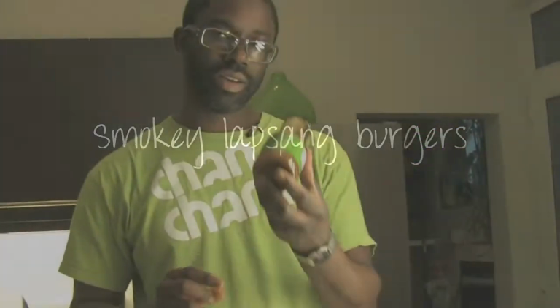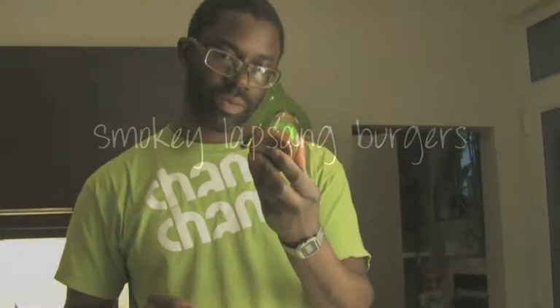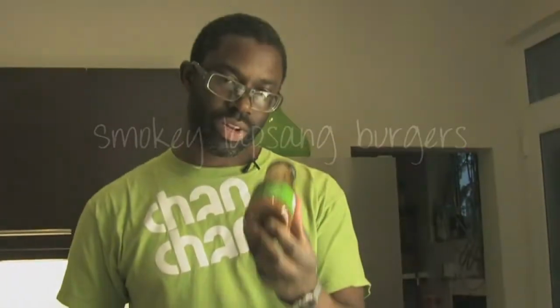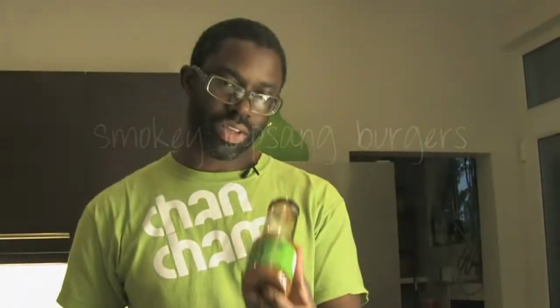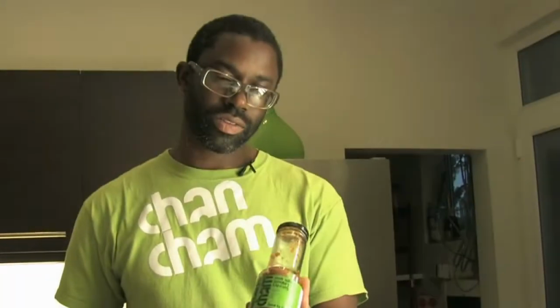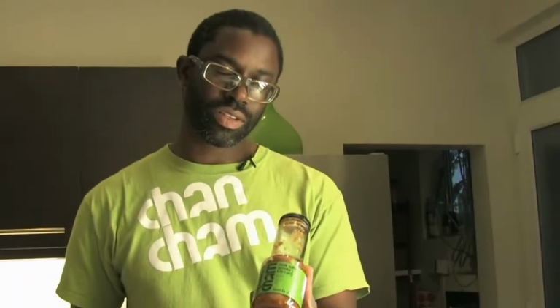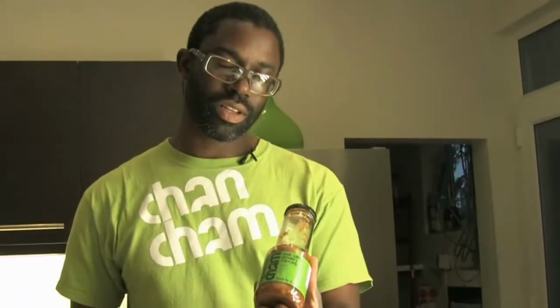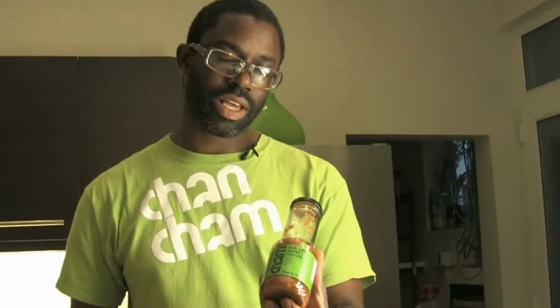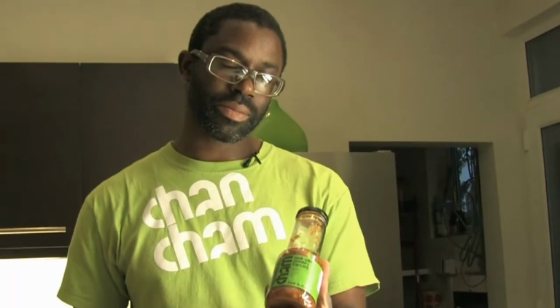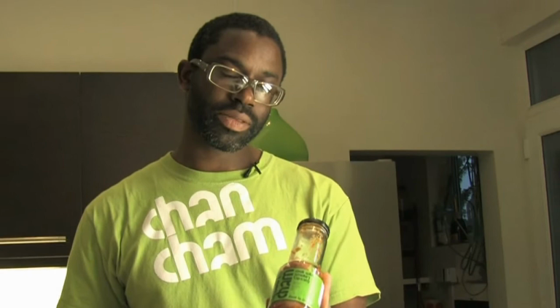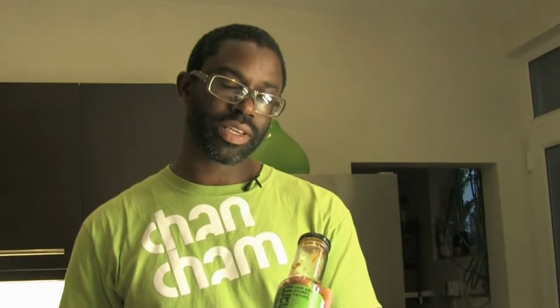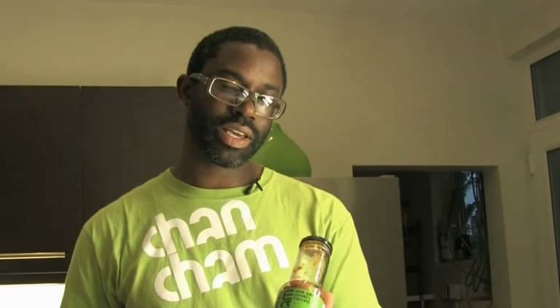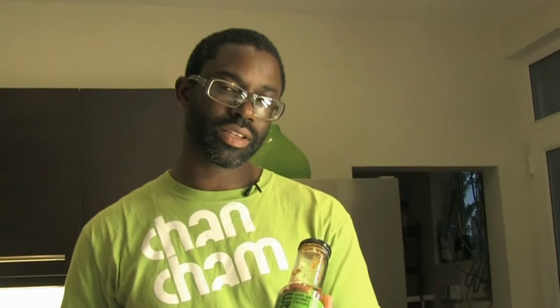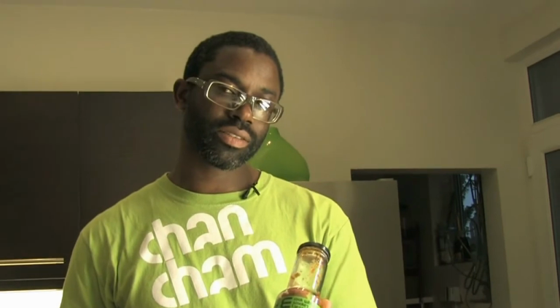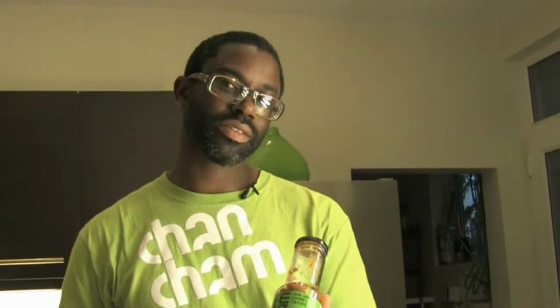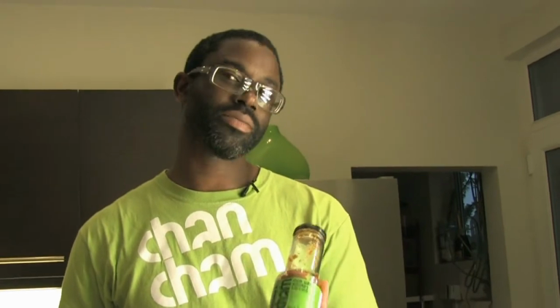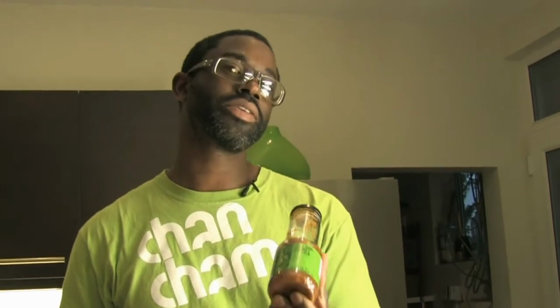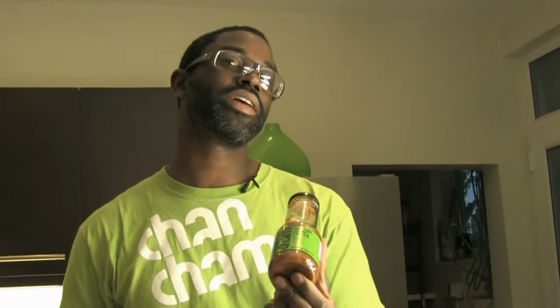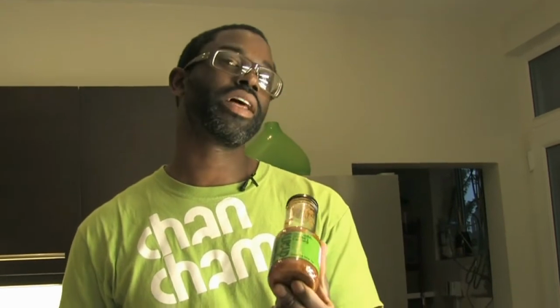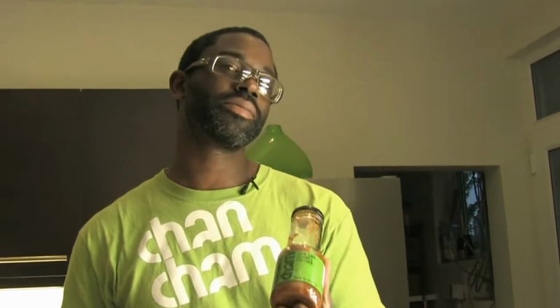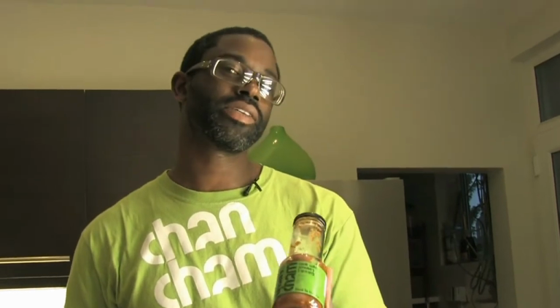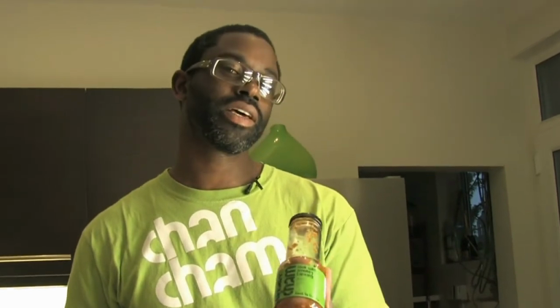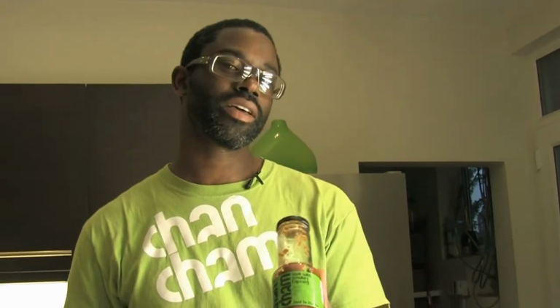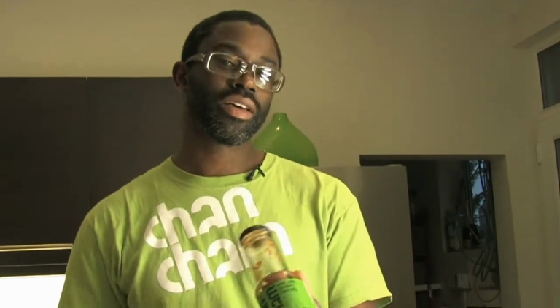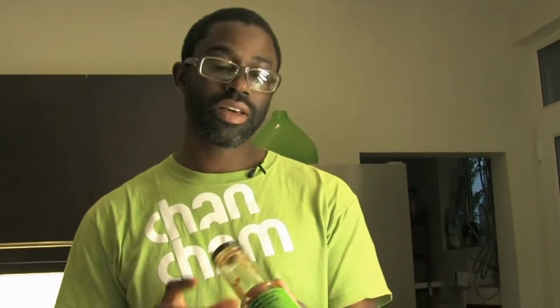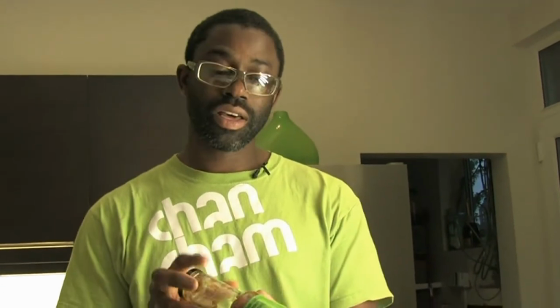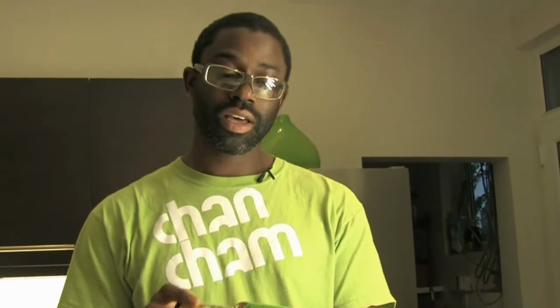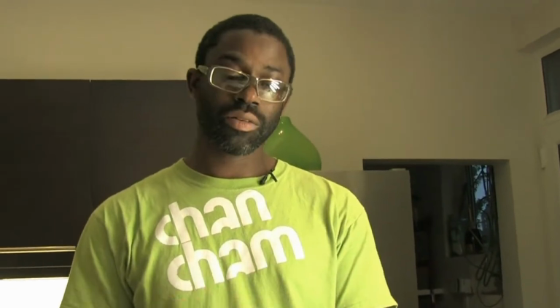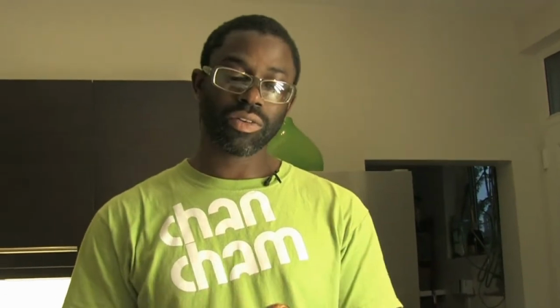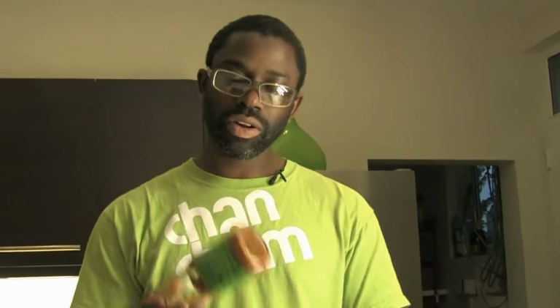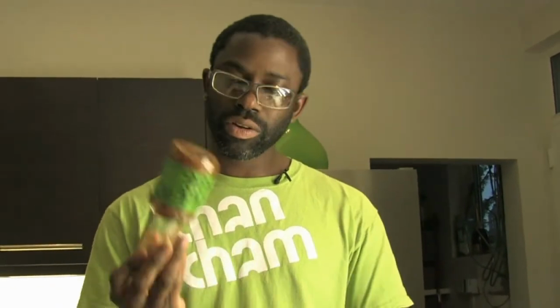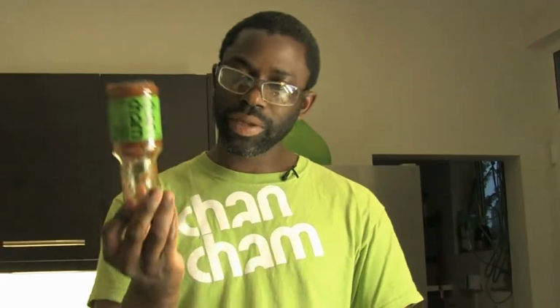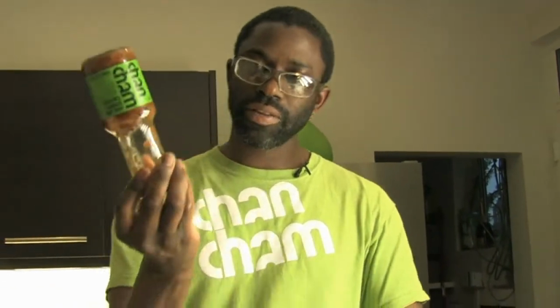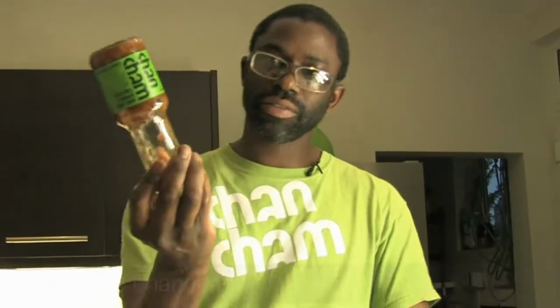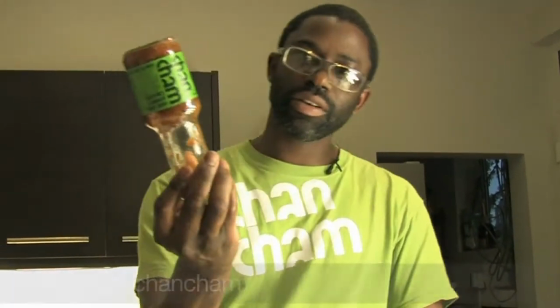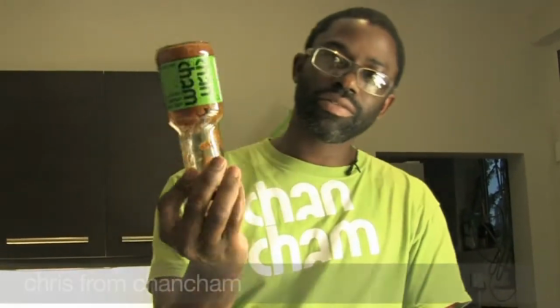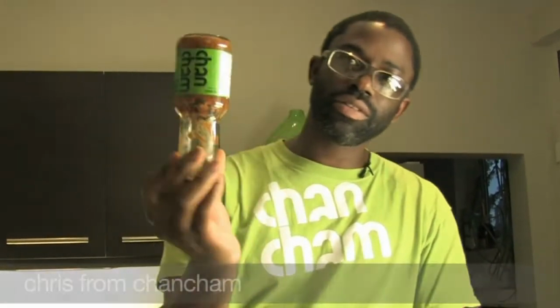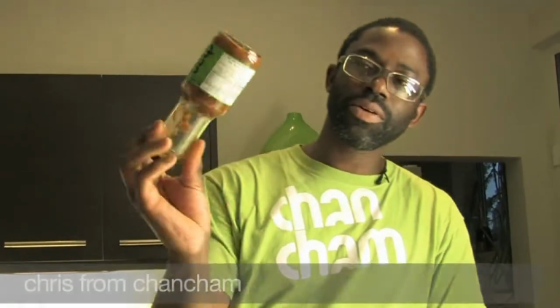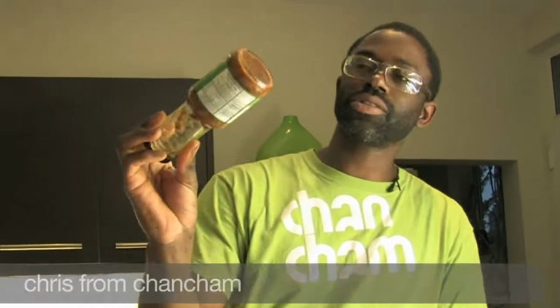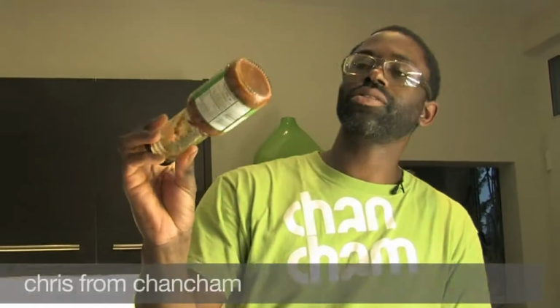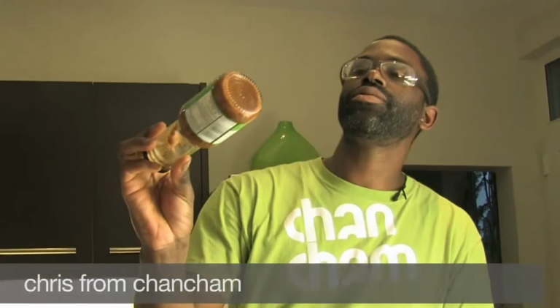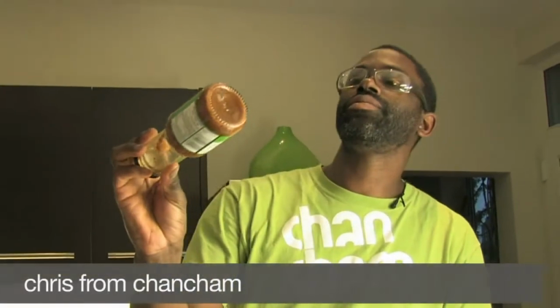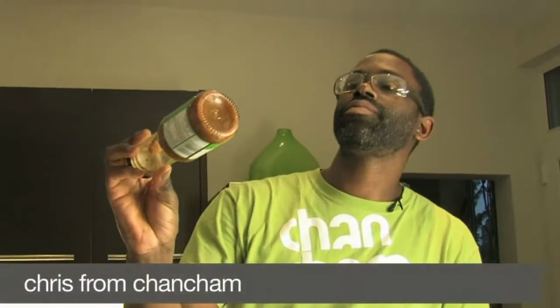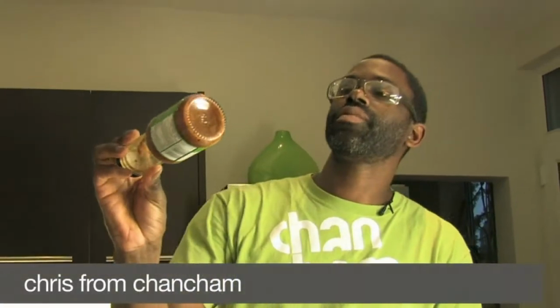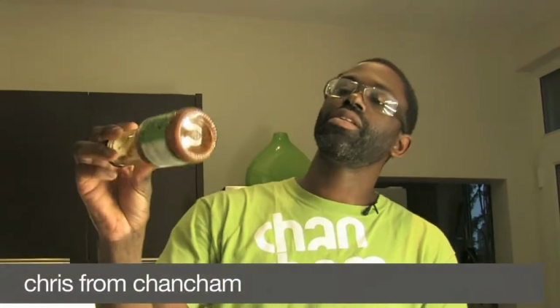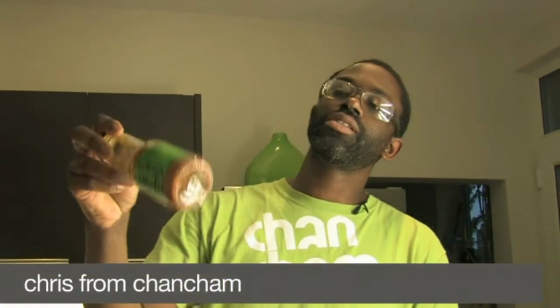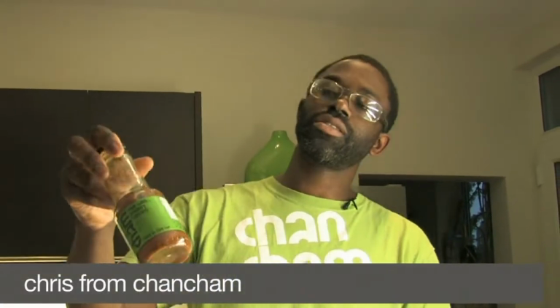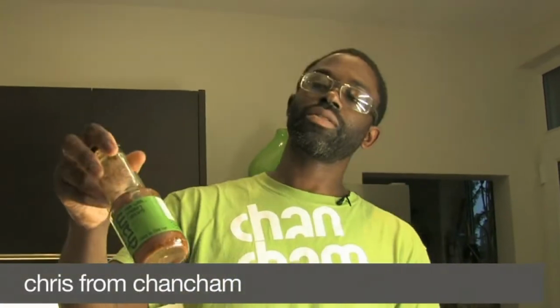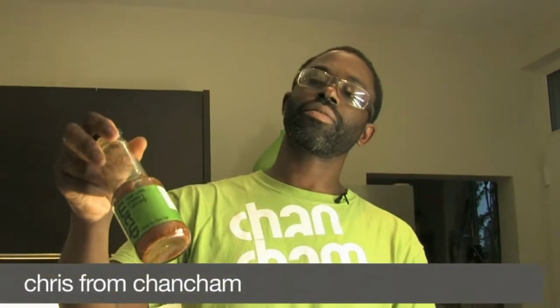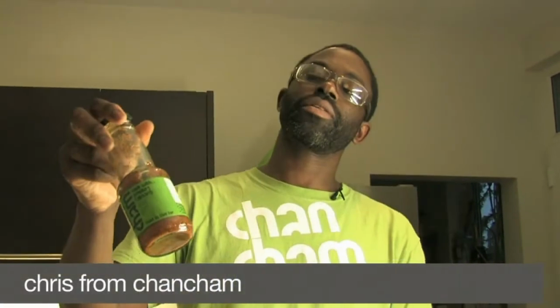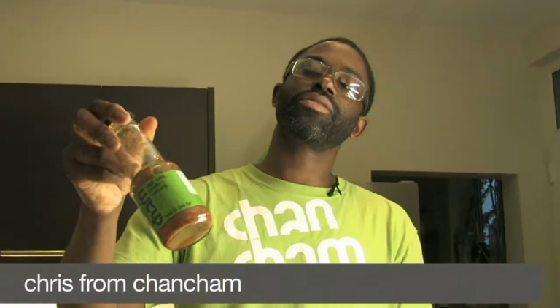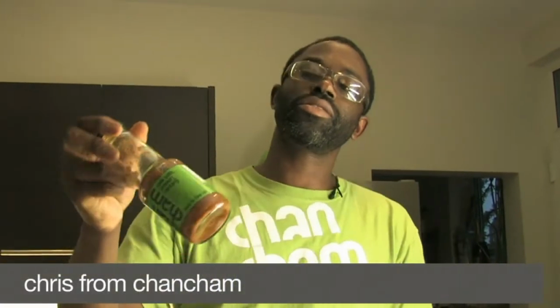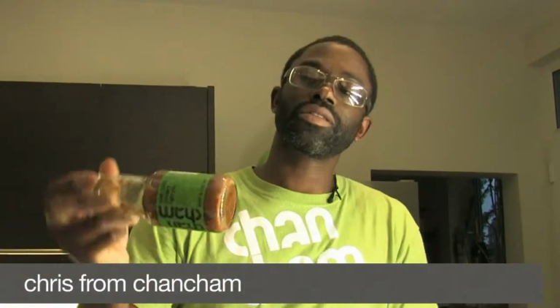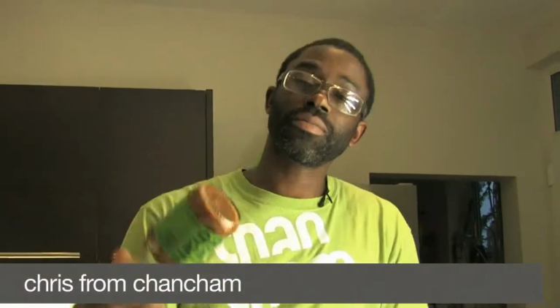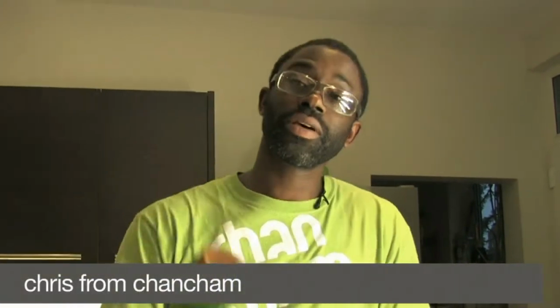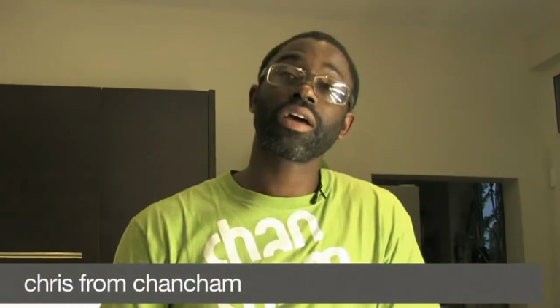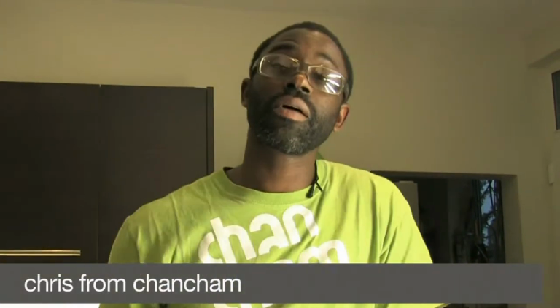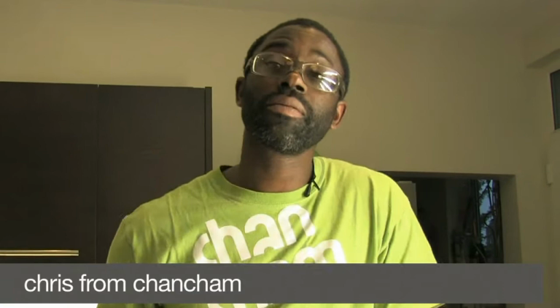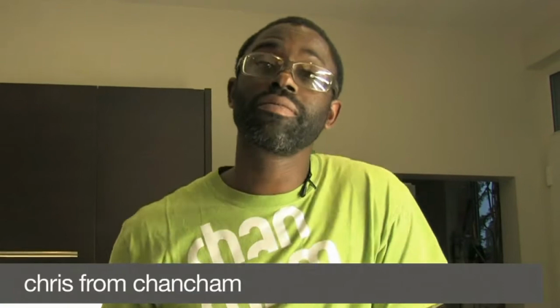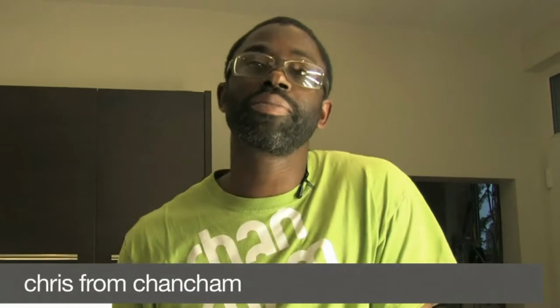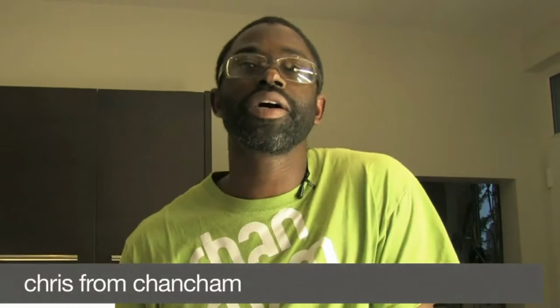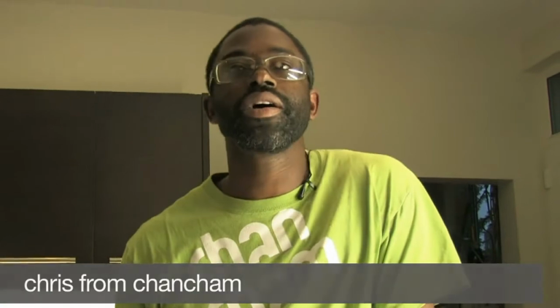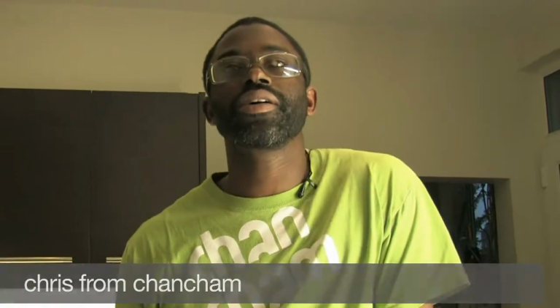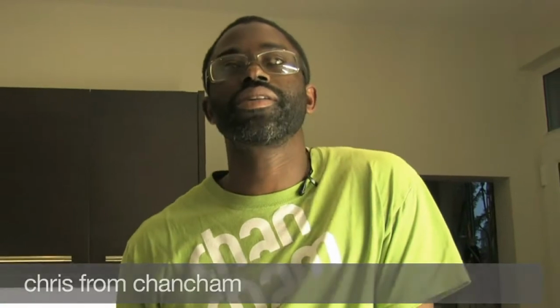We're going to use a Lapsang, a smoky Lapsang. I've got a little bit left over in the bottle. So what I'm going to do, I'm going to make a couple of burgers.